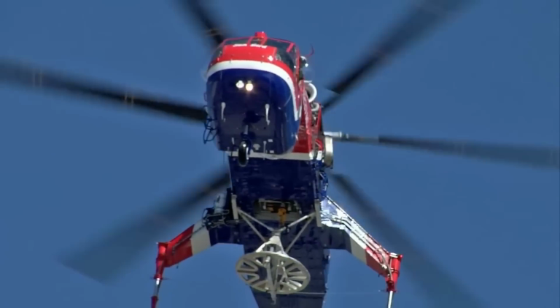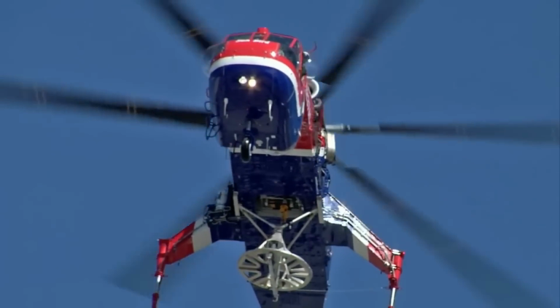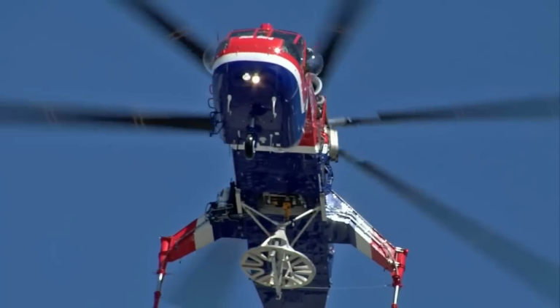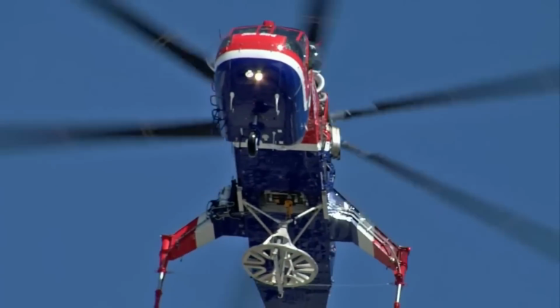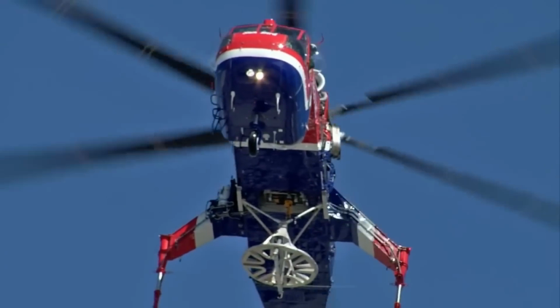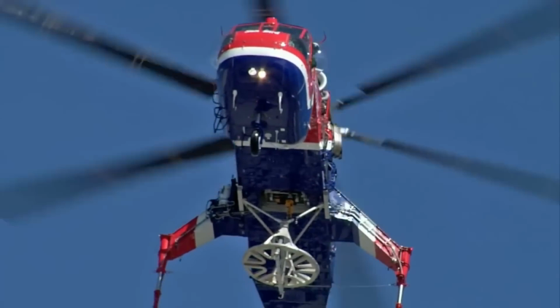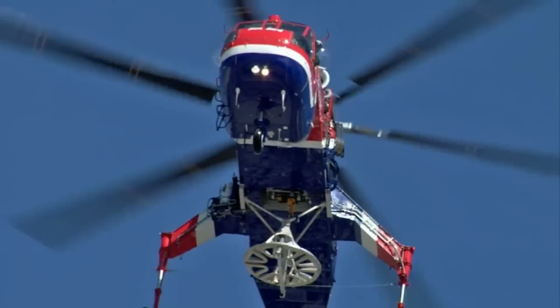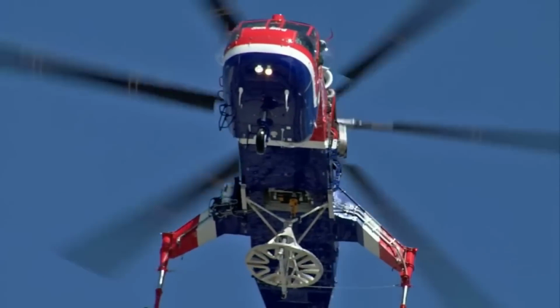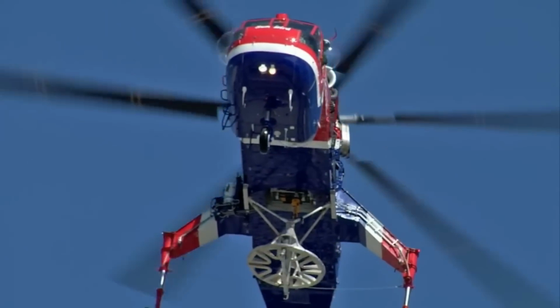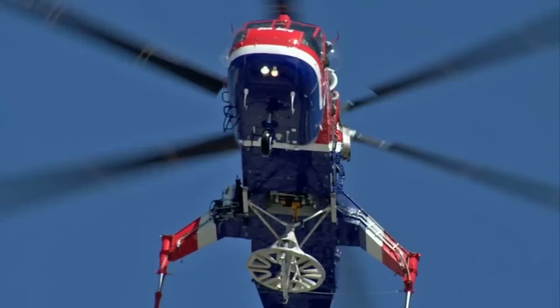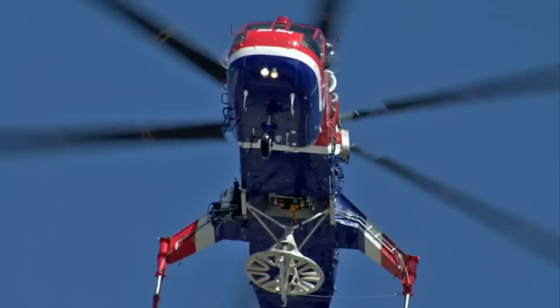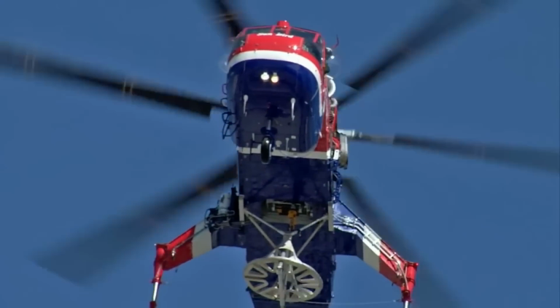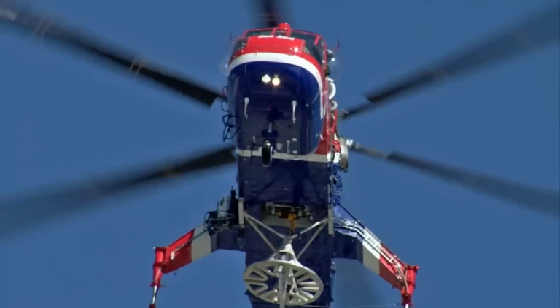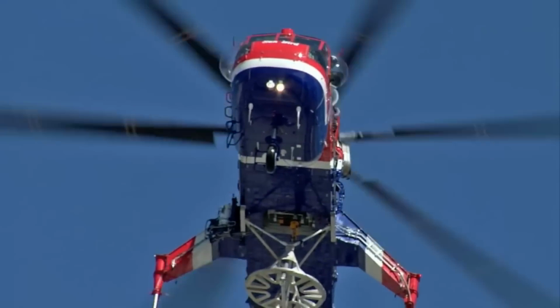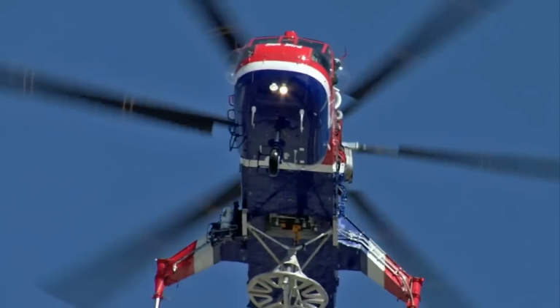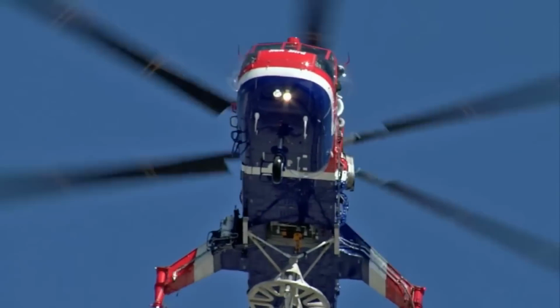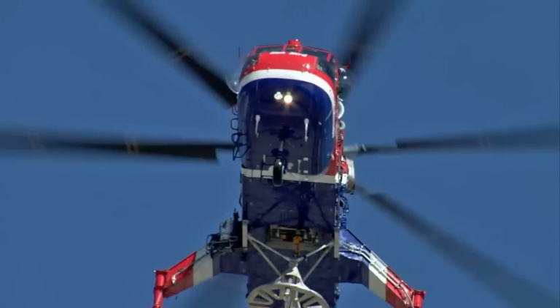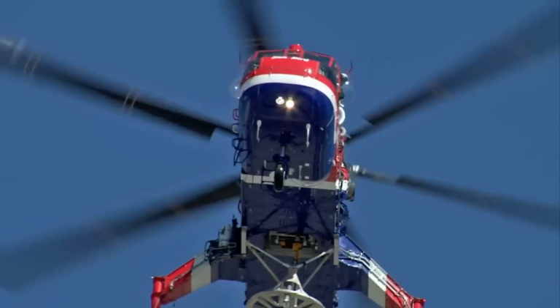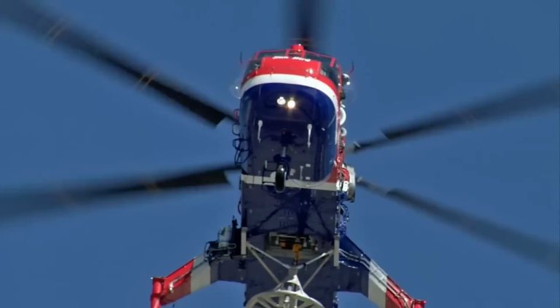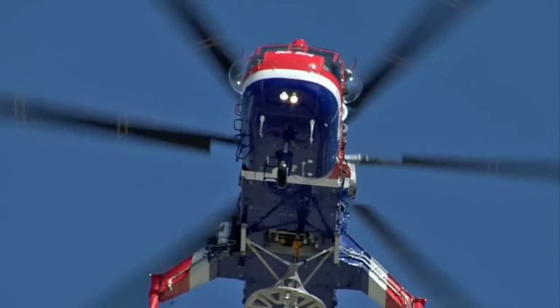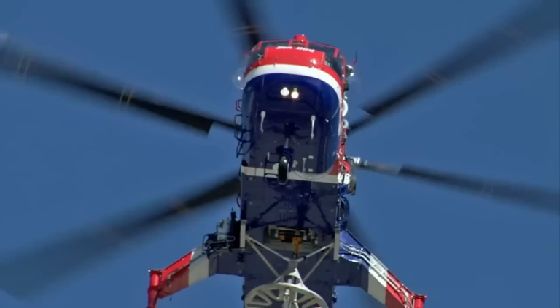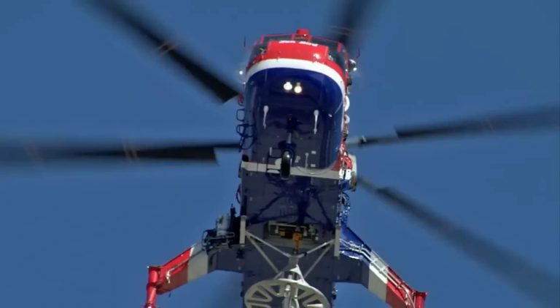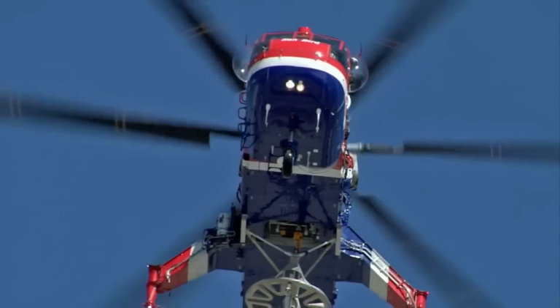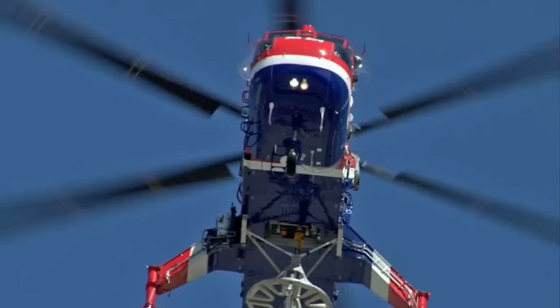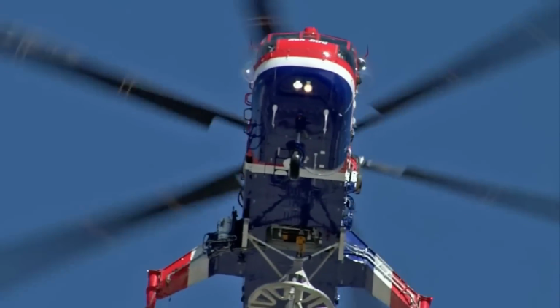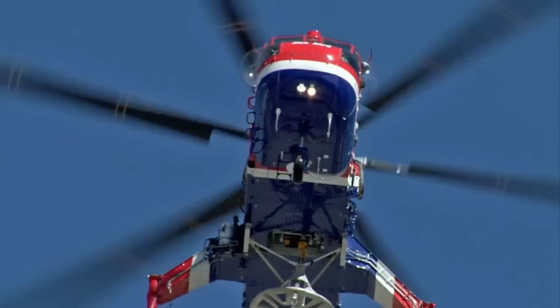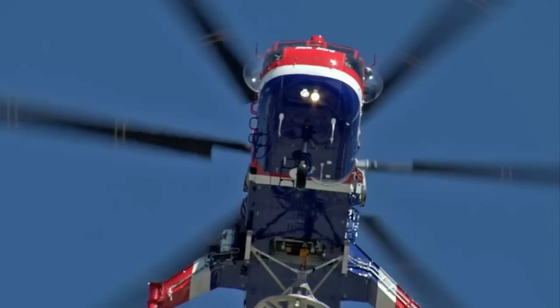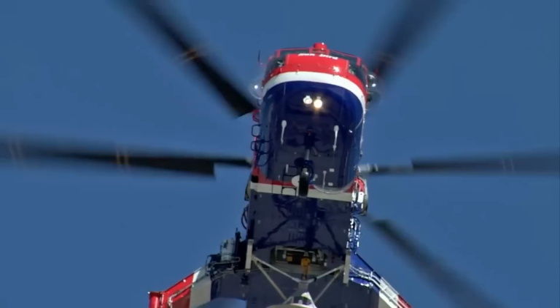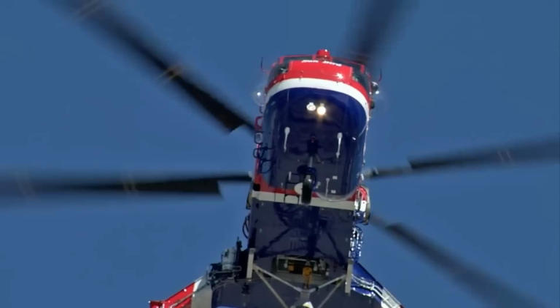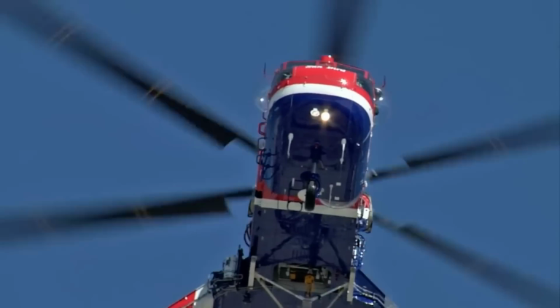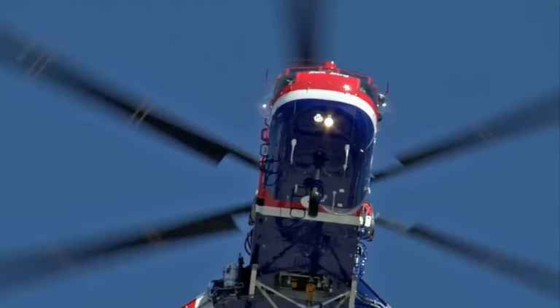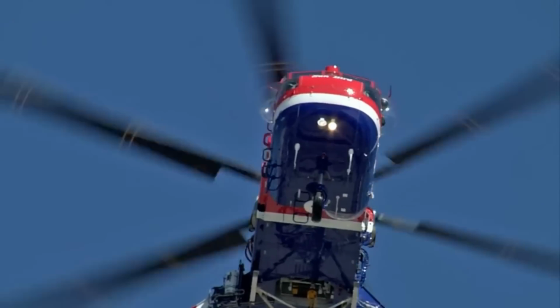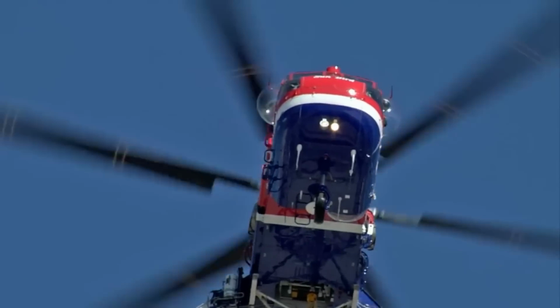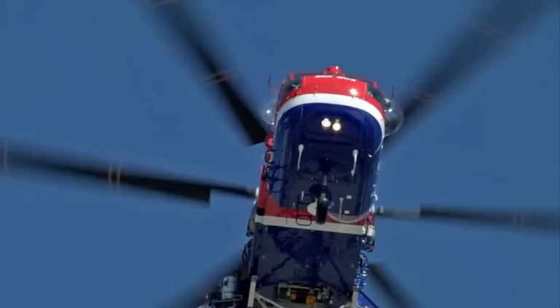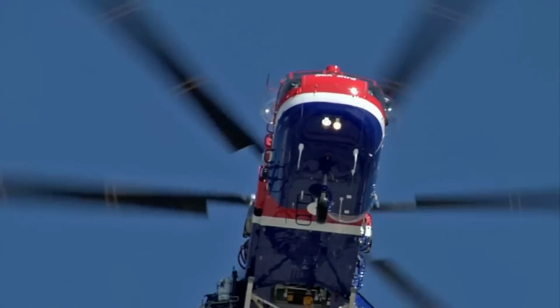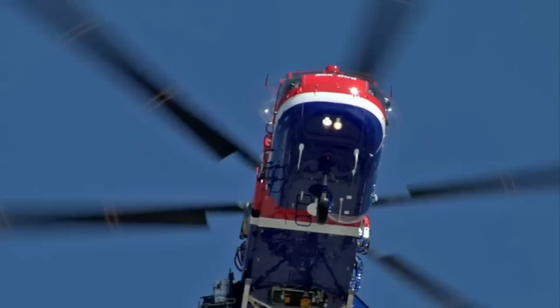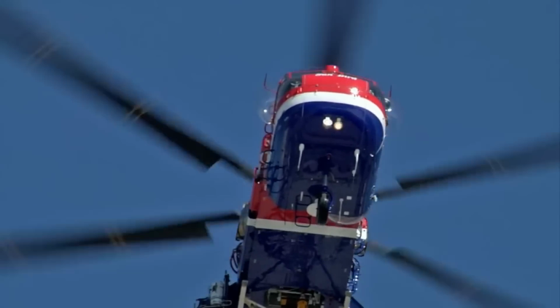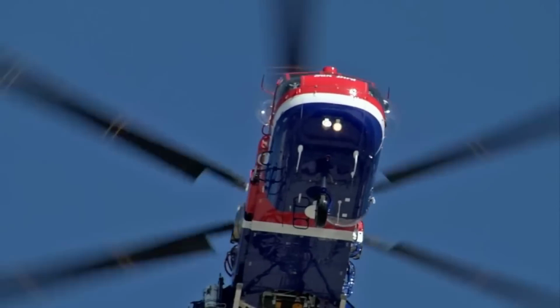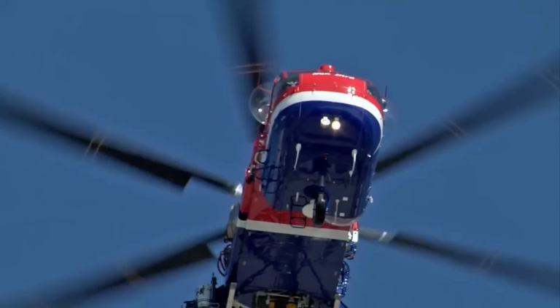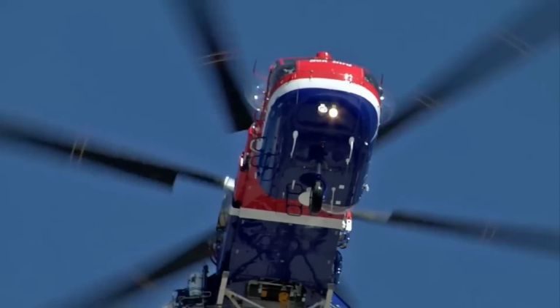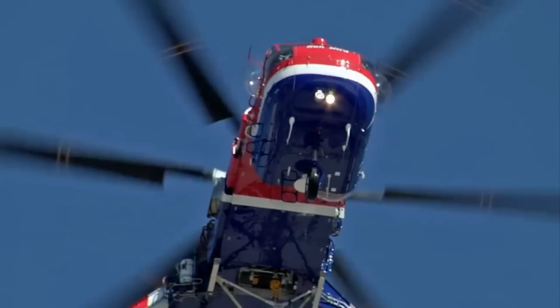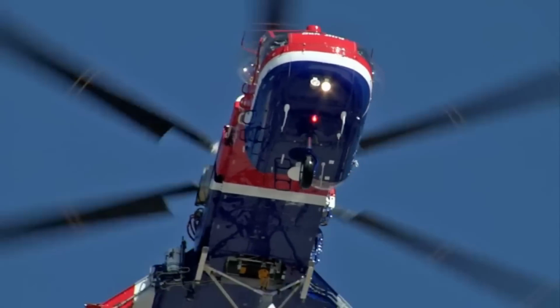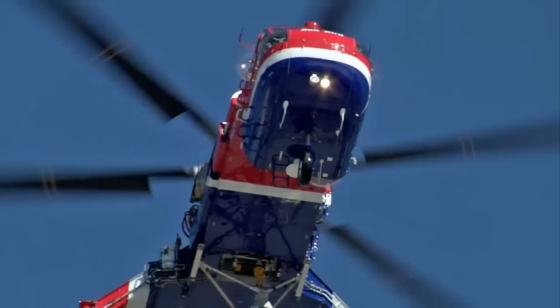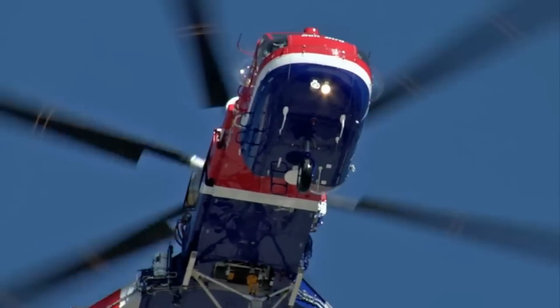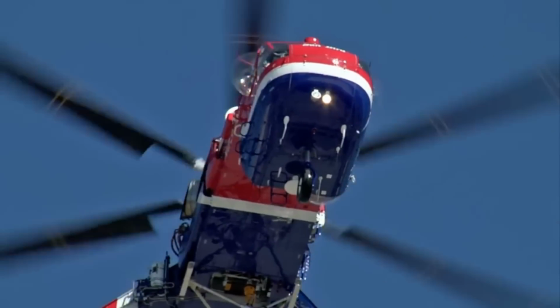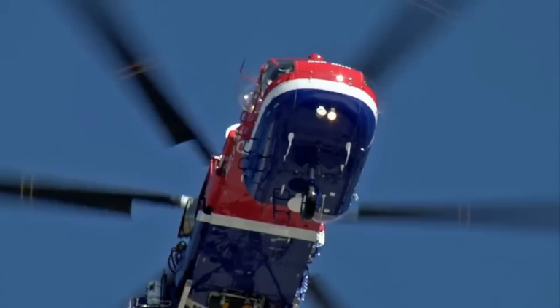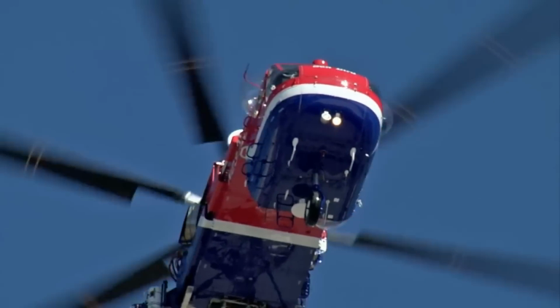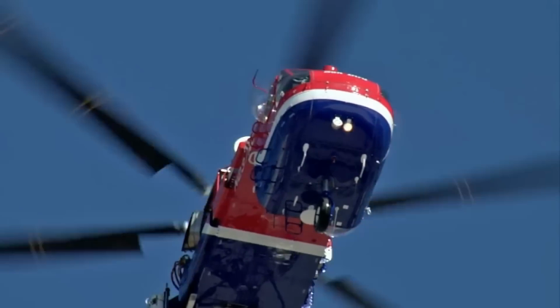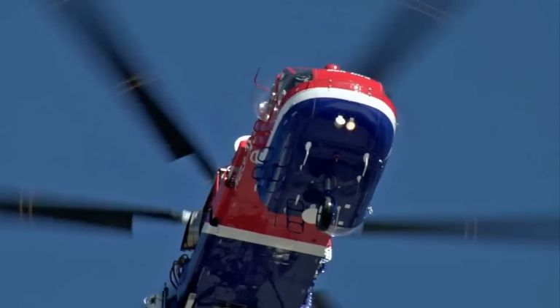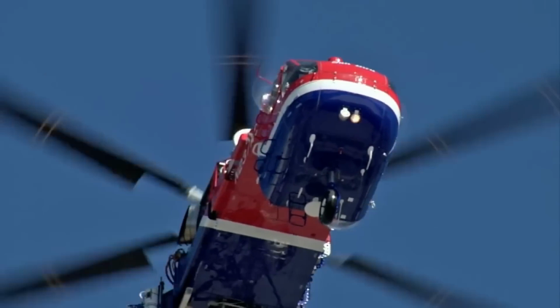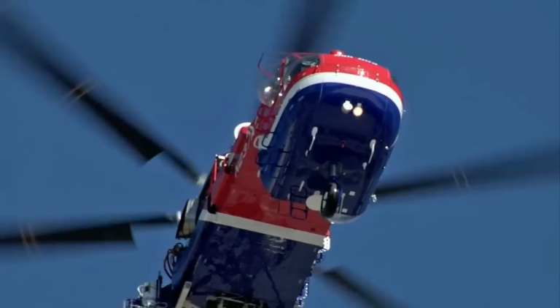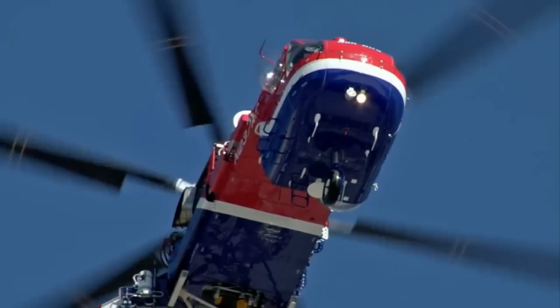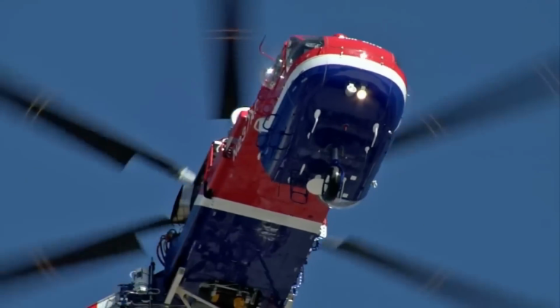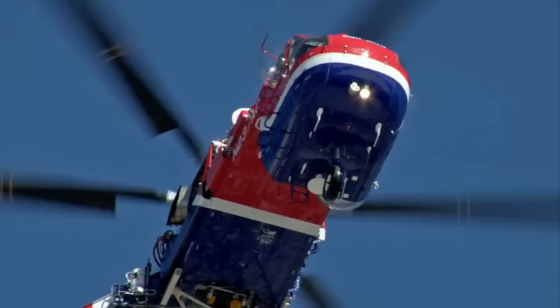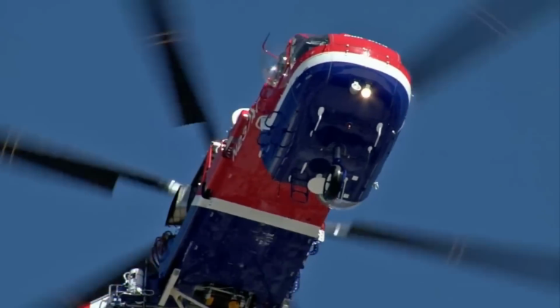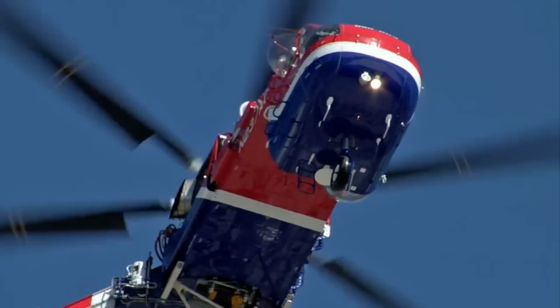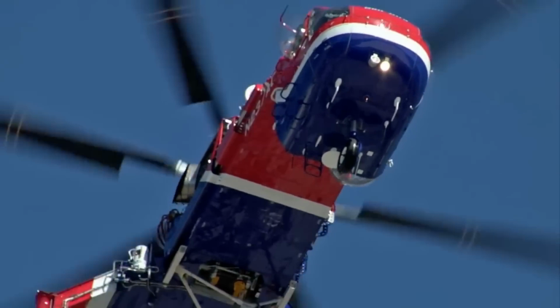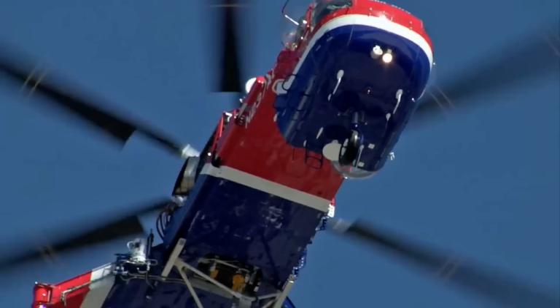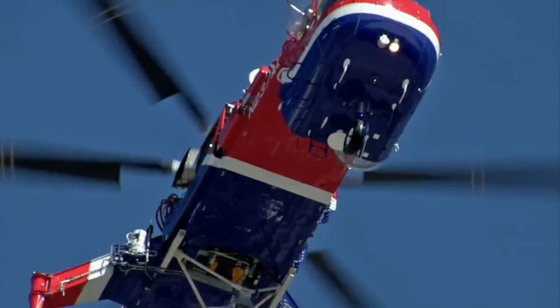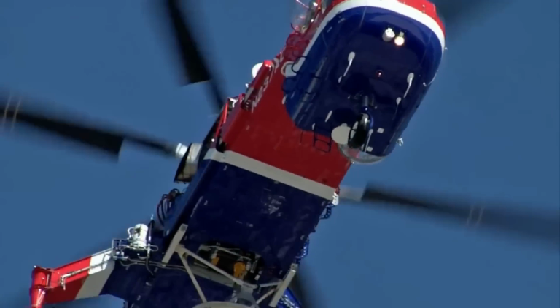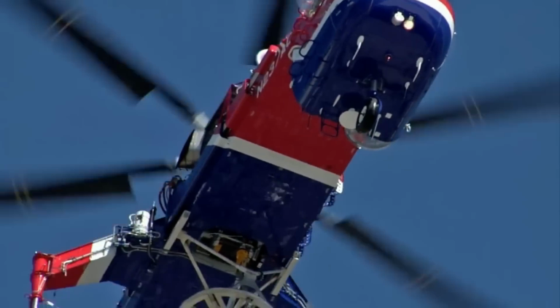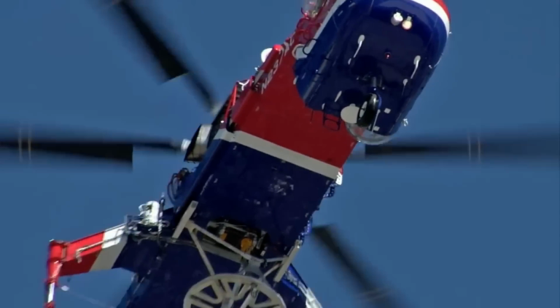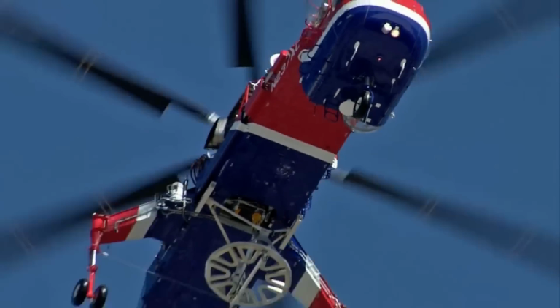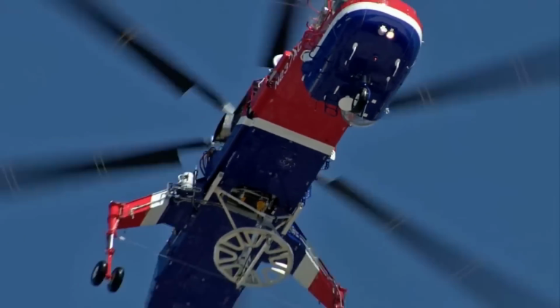Production of the CH-54 ended in 1978 after 105 helicopters were built, and it was eventually replaced by the CH-47 Chinook. However, civilian versions known as the S-64 Skycrane continued to be employed for firefighting, construction work, logging operations, and other heavy-lift tasks due to their exceptional lift capabilities and versatility.